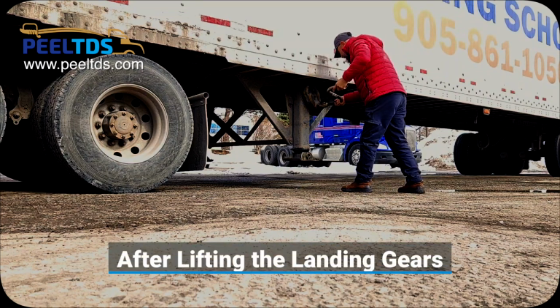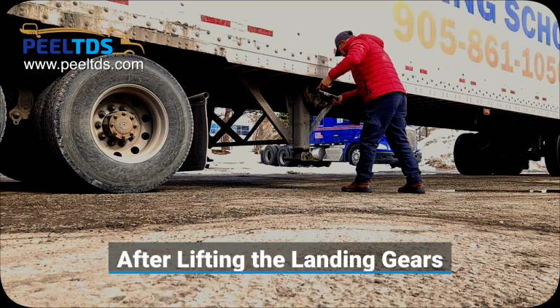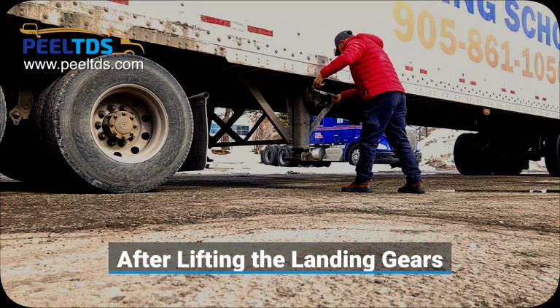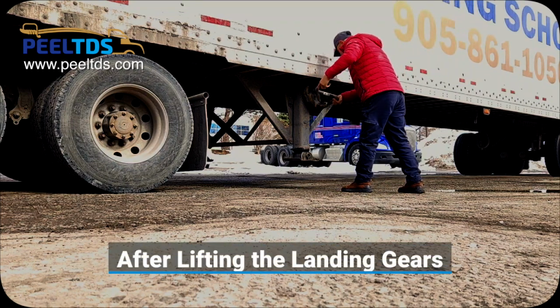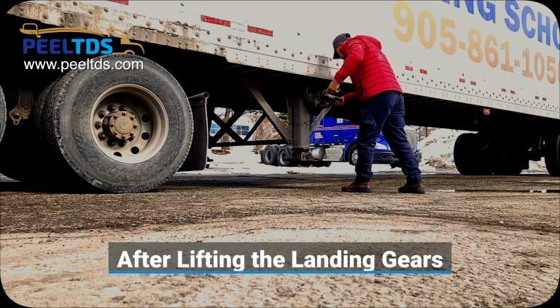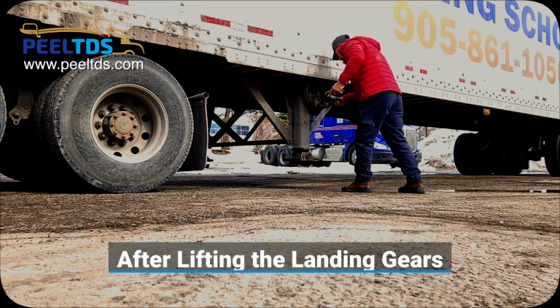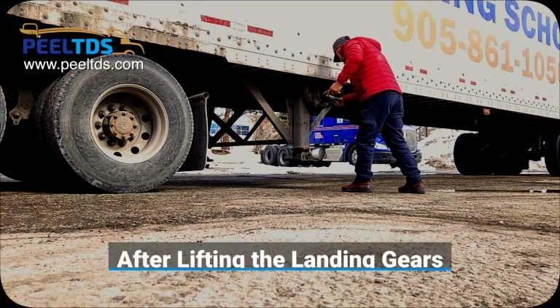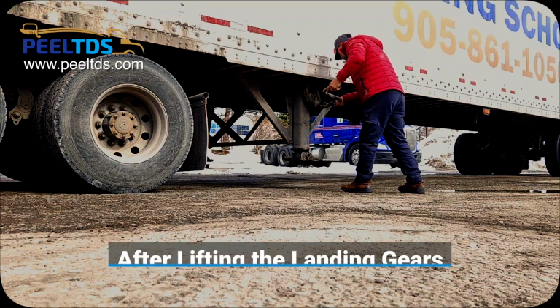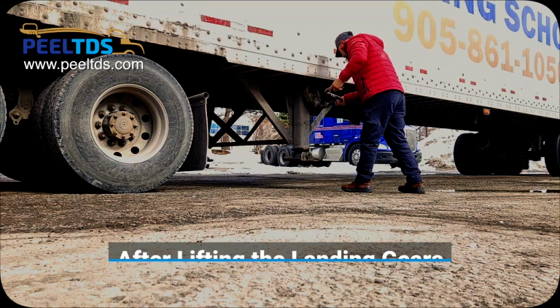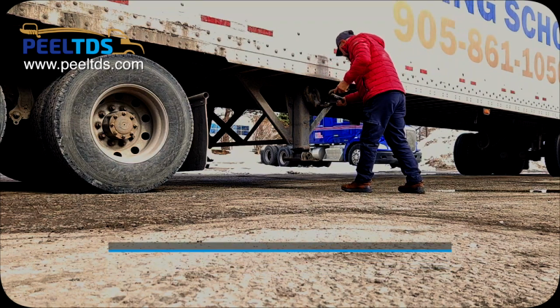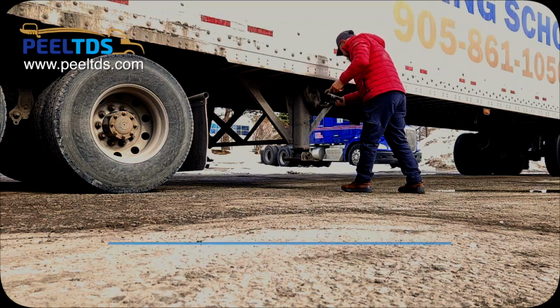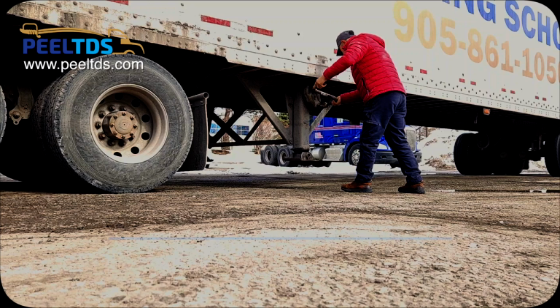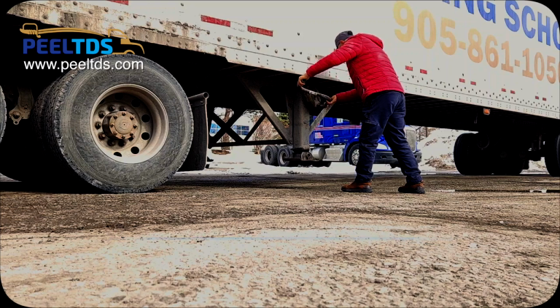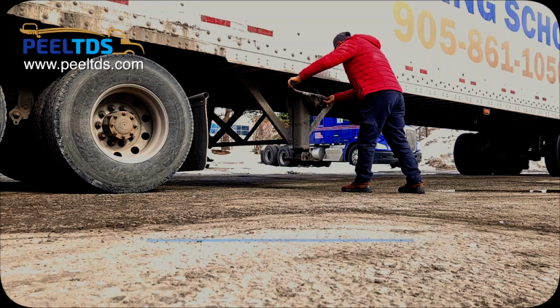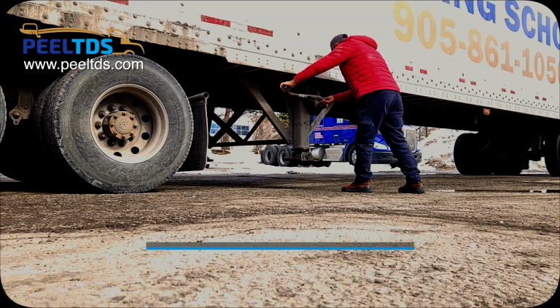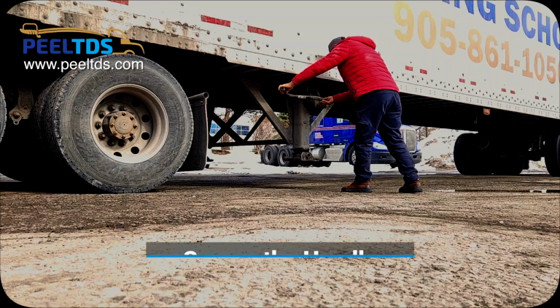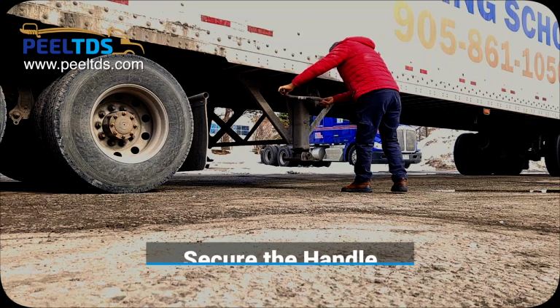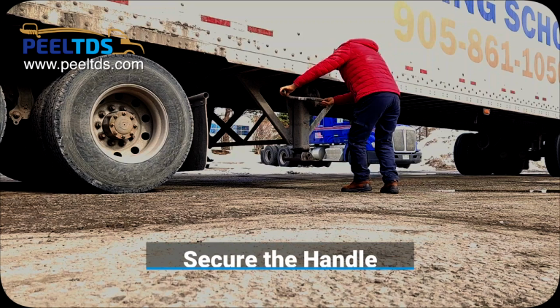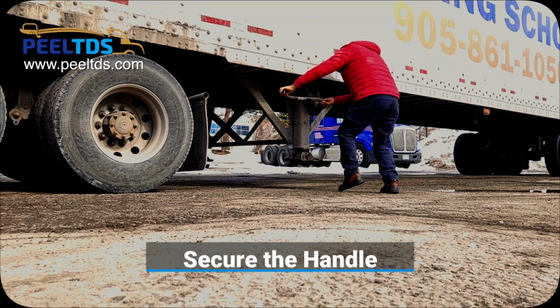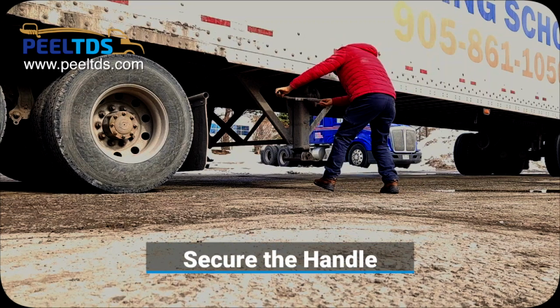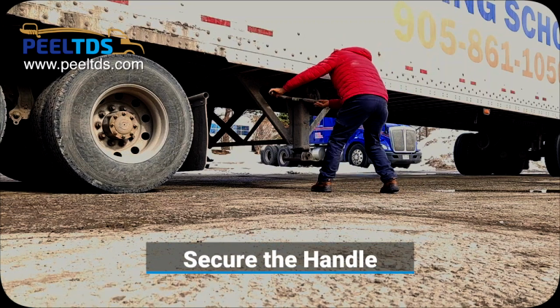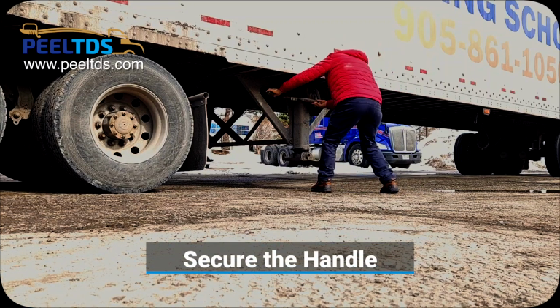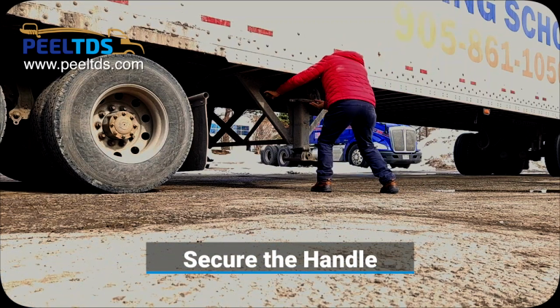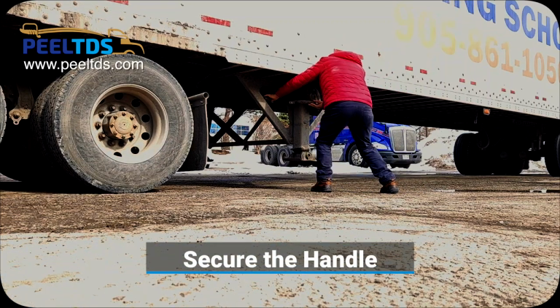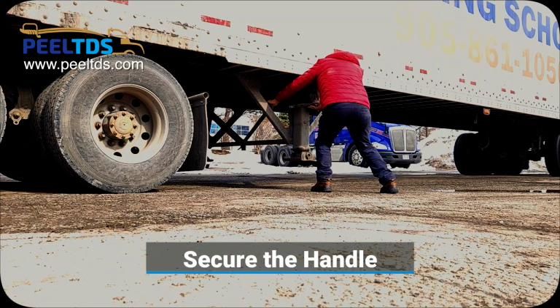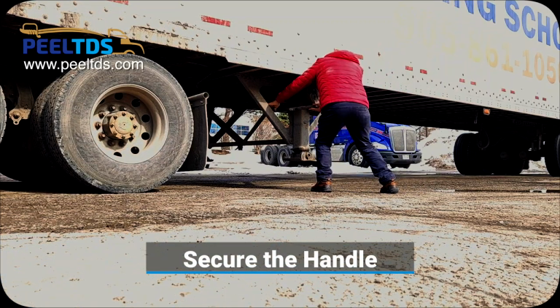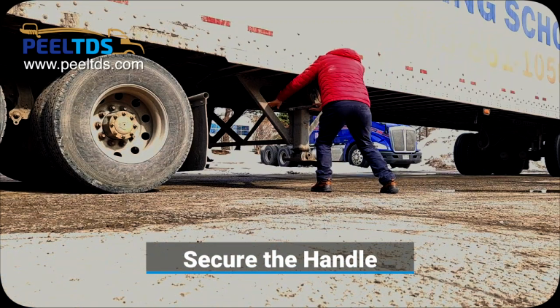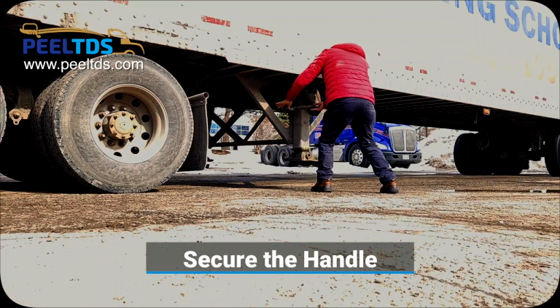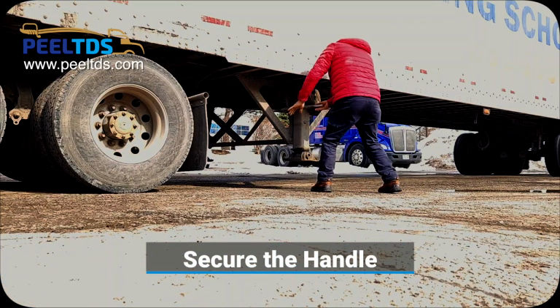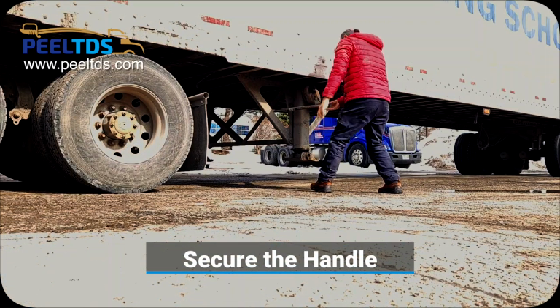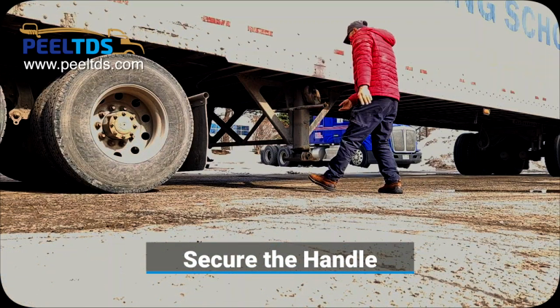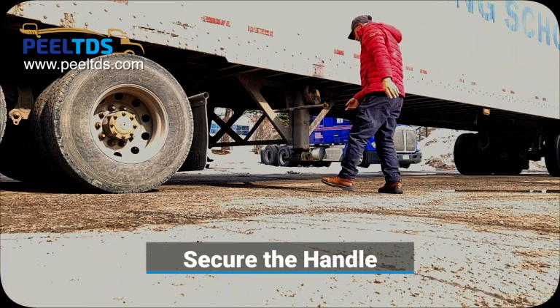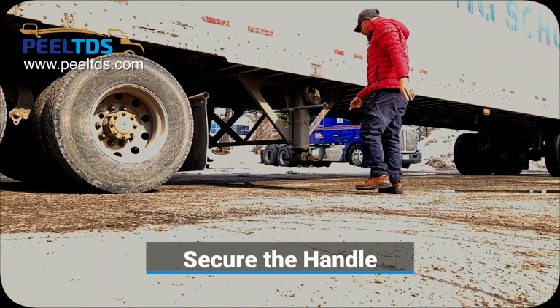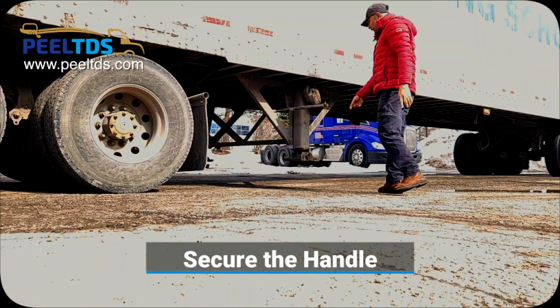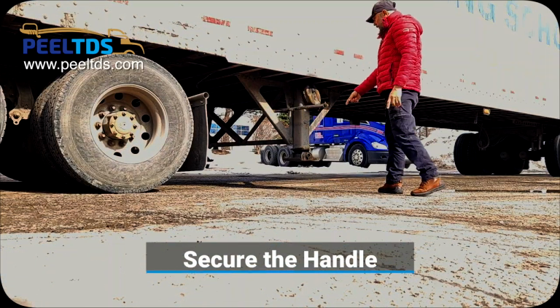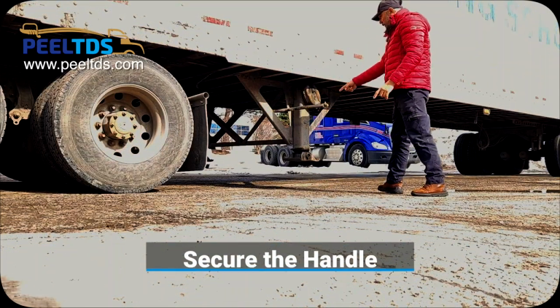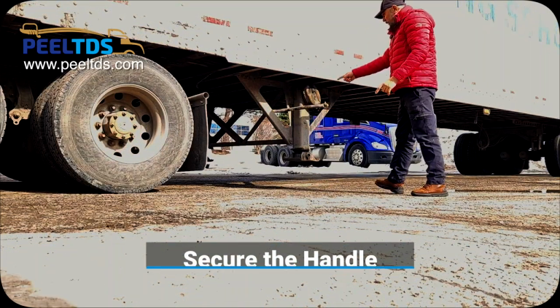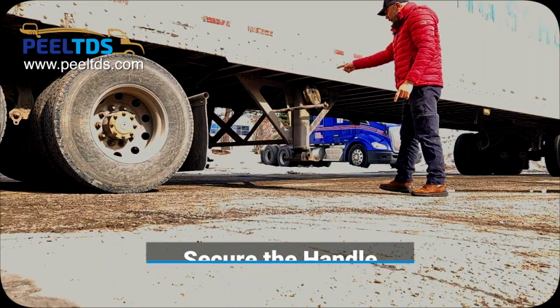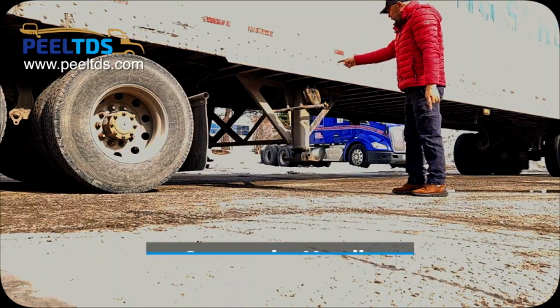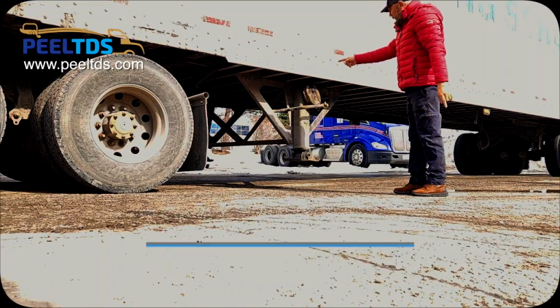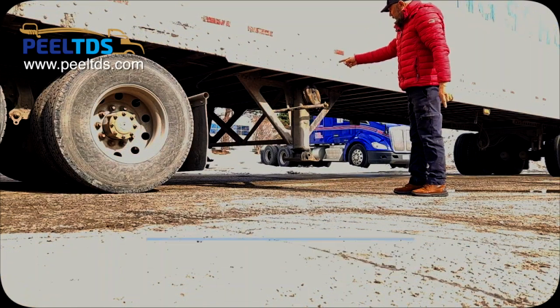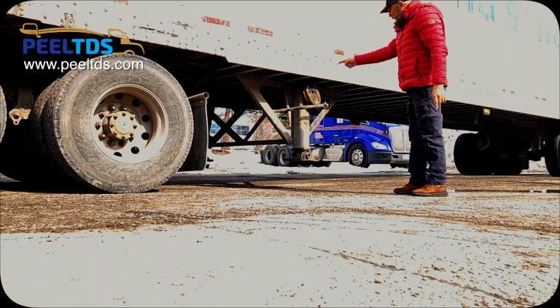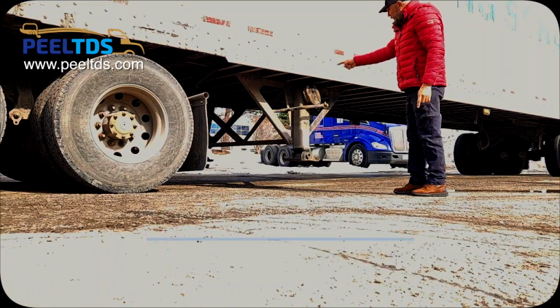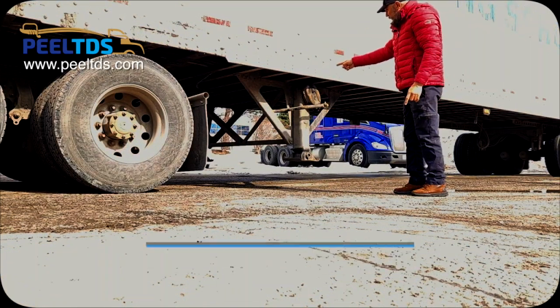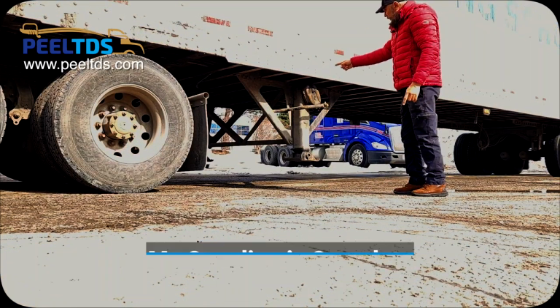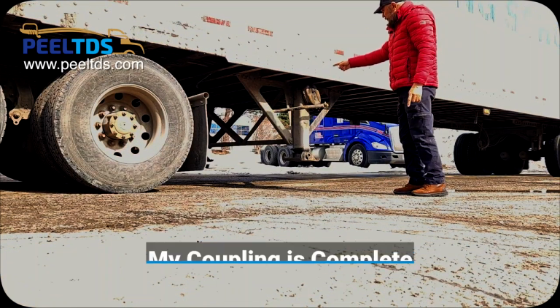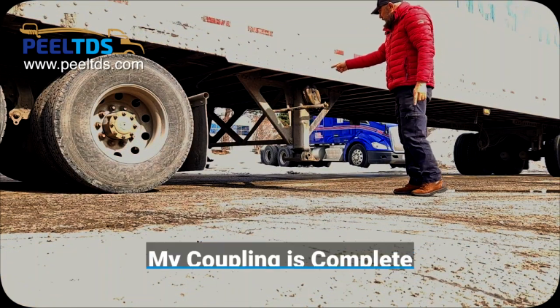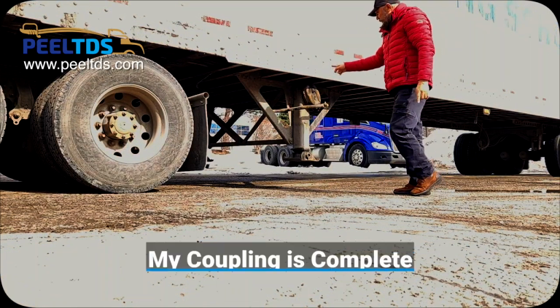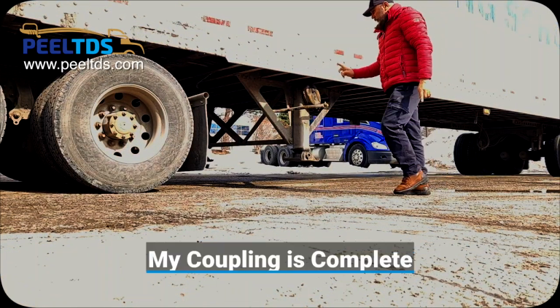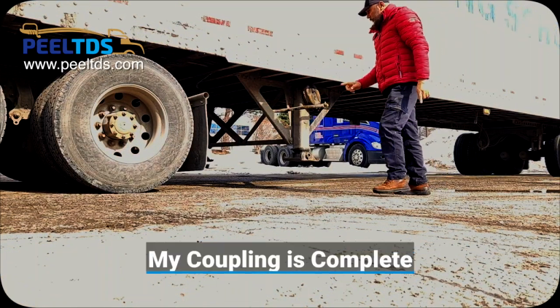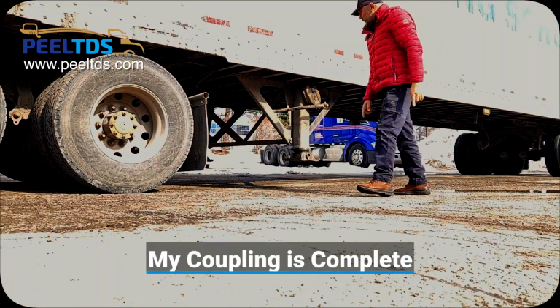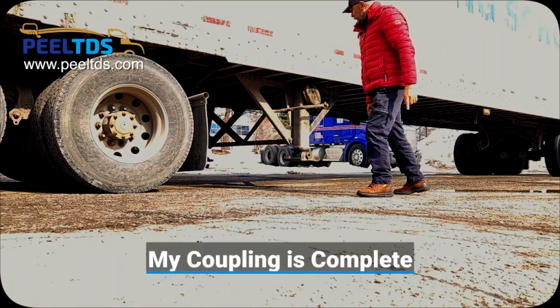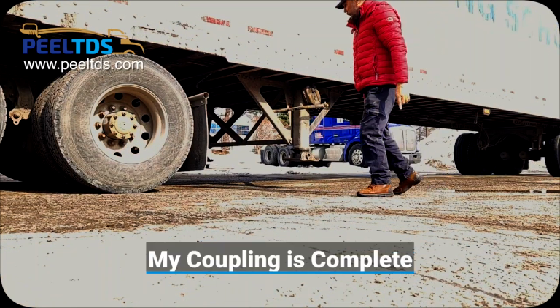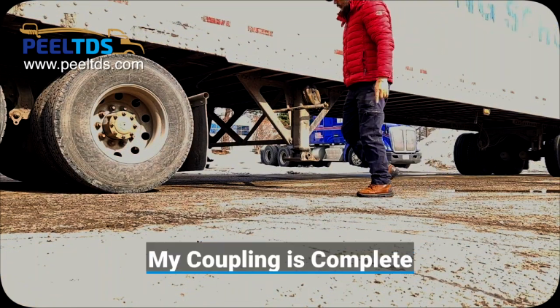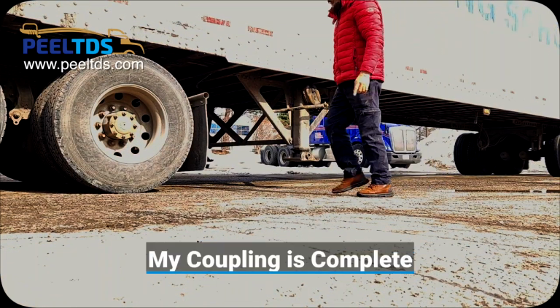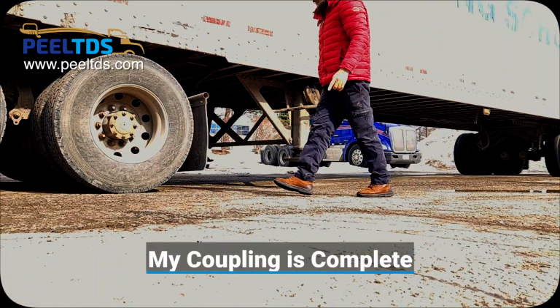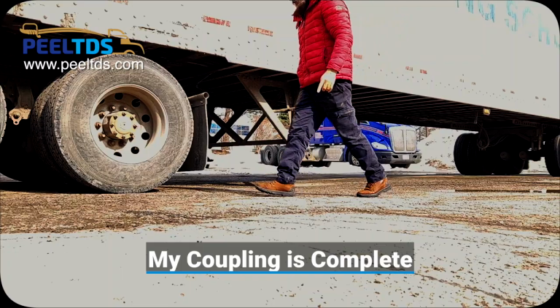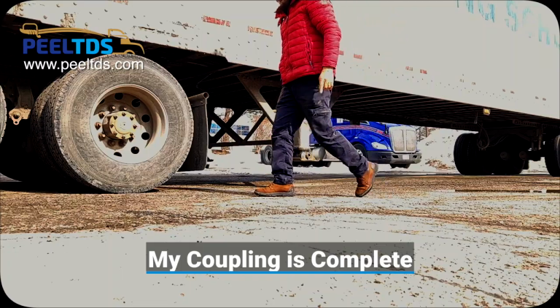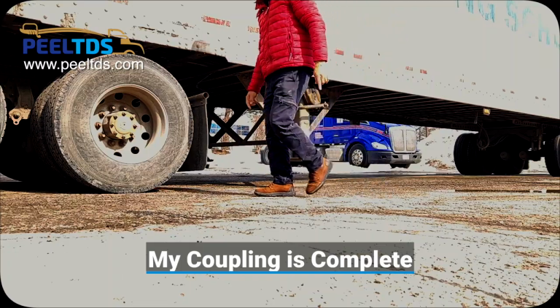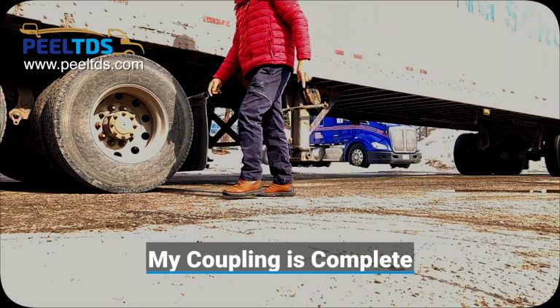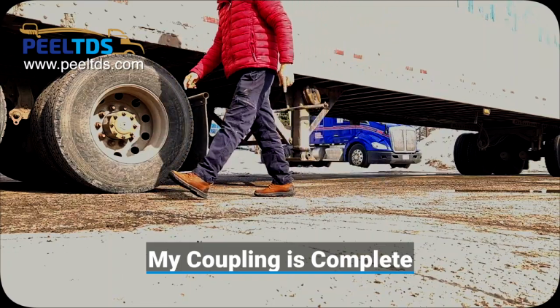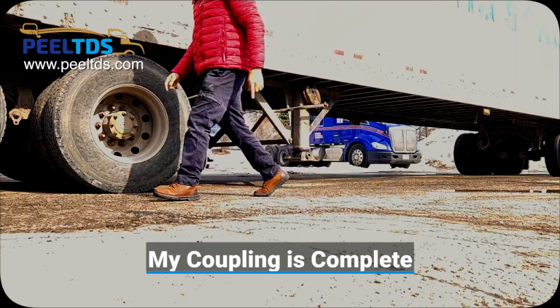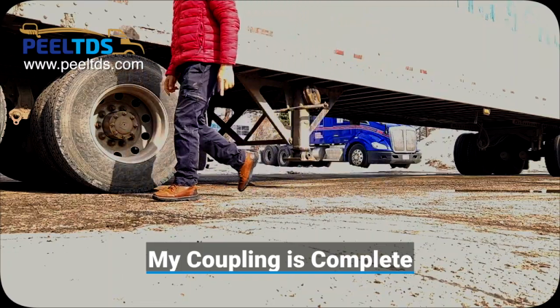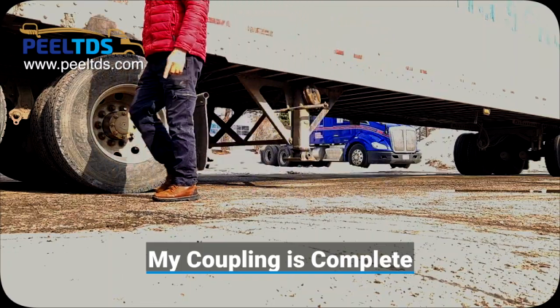After lifting the landing gear, secure the handle and say my handle is safe and secure and my coupling is complete.